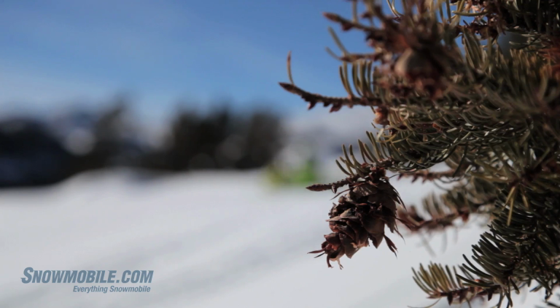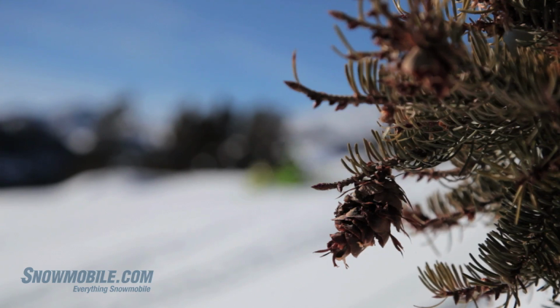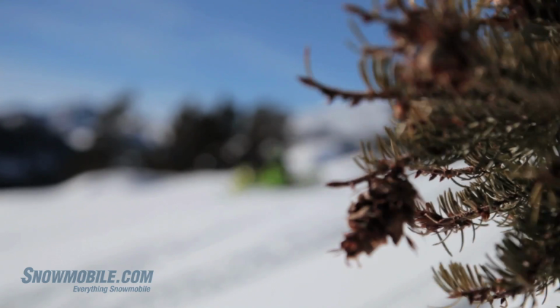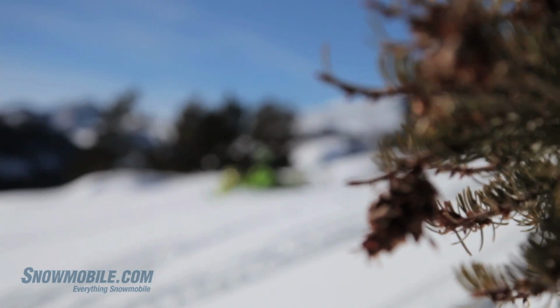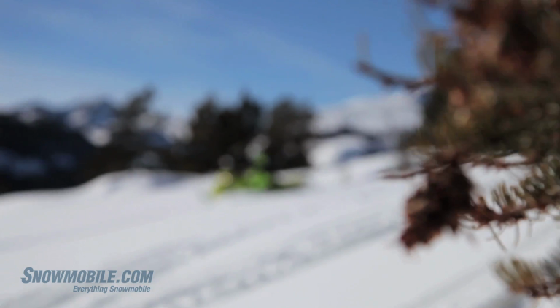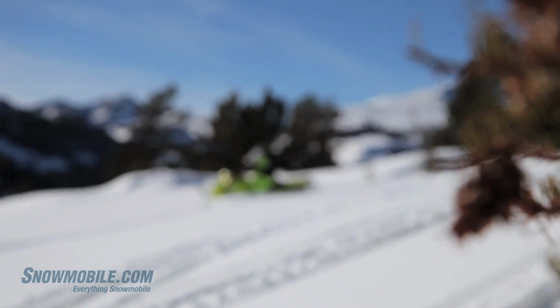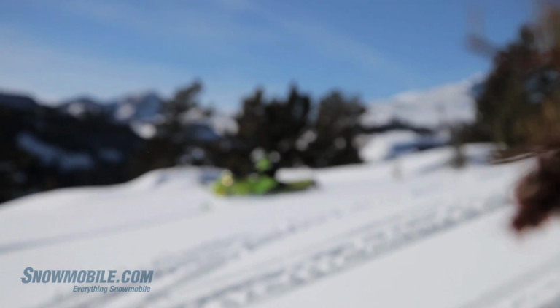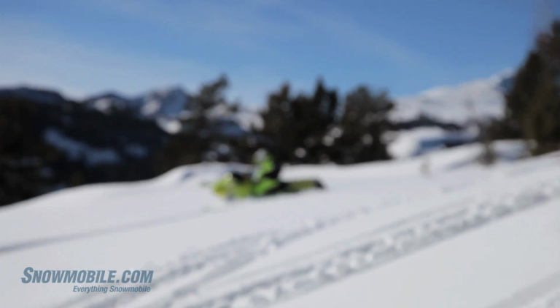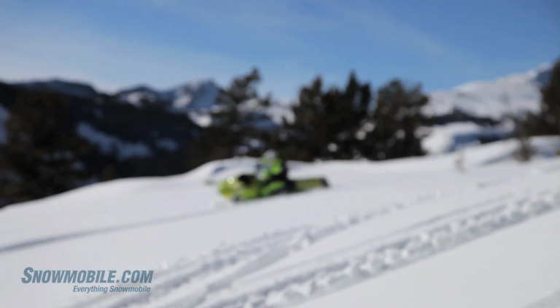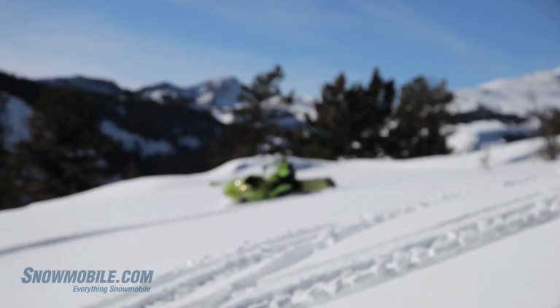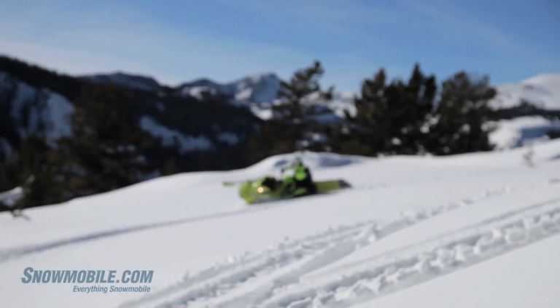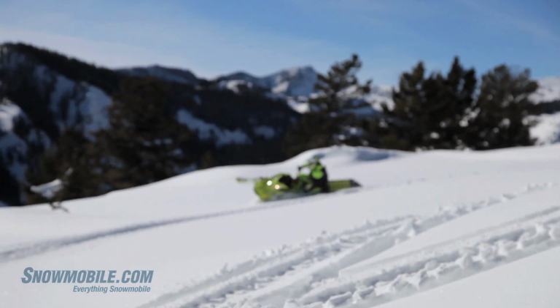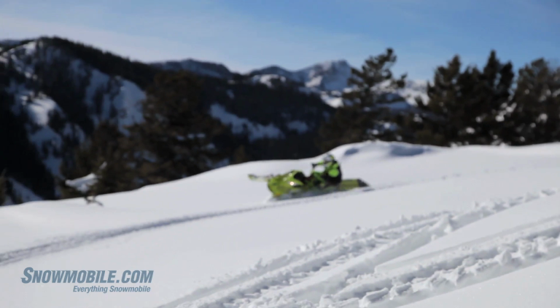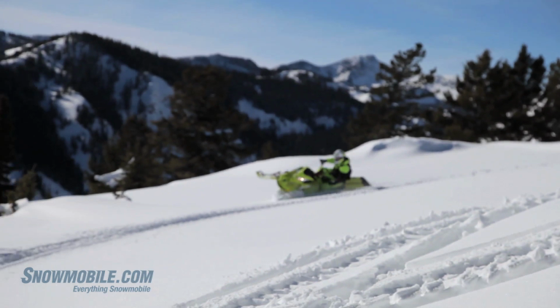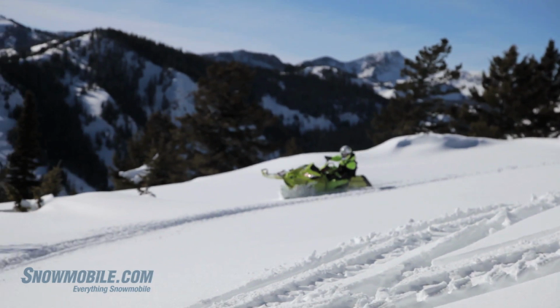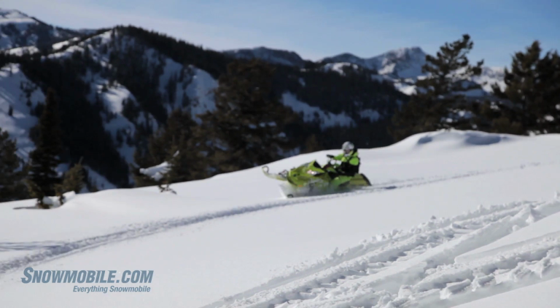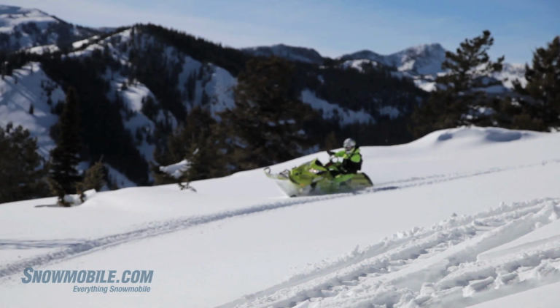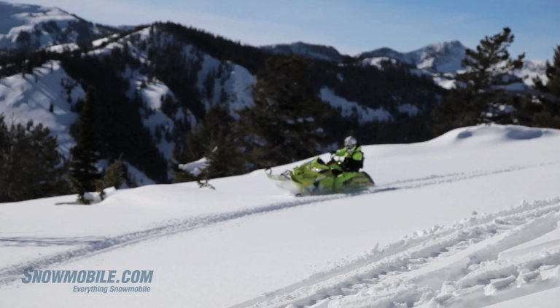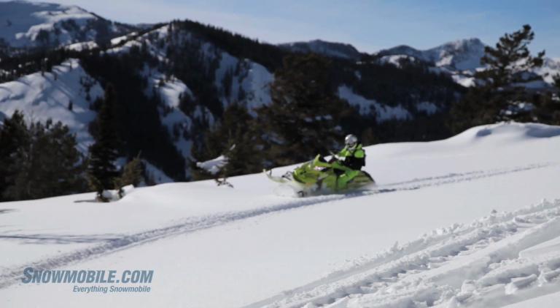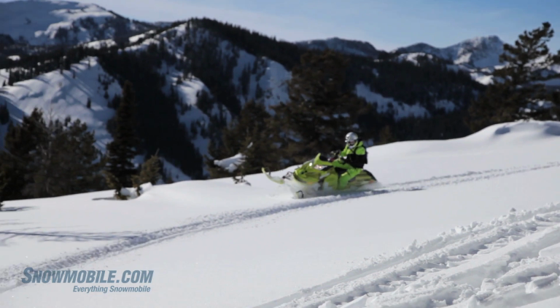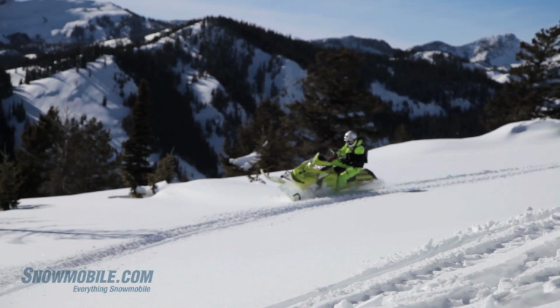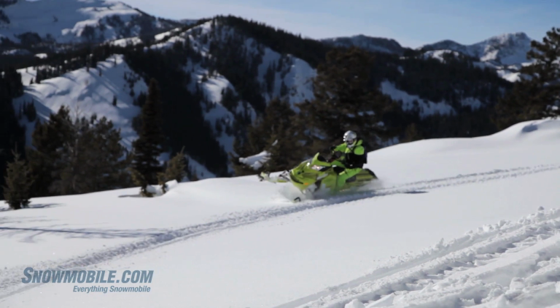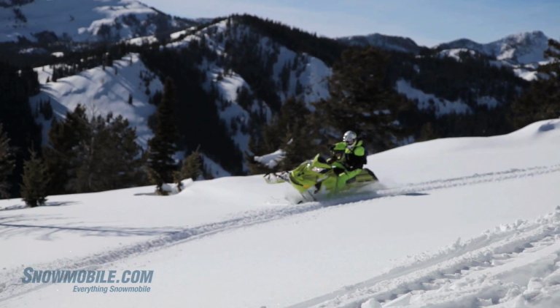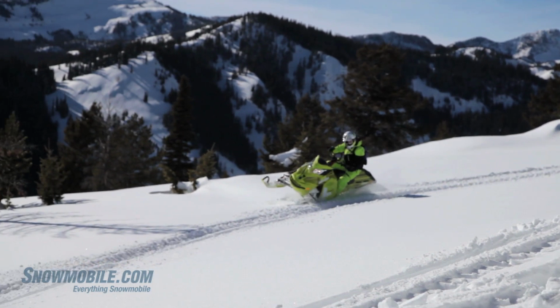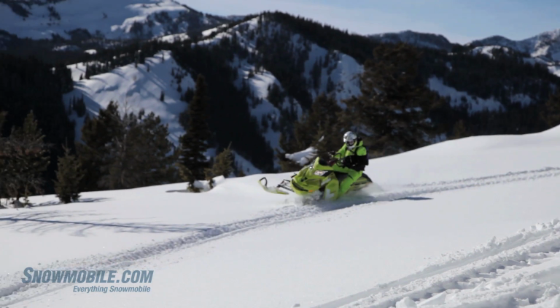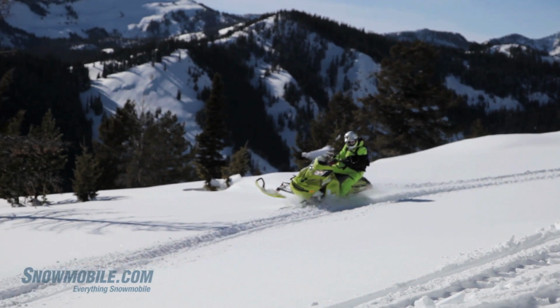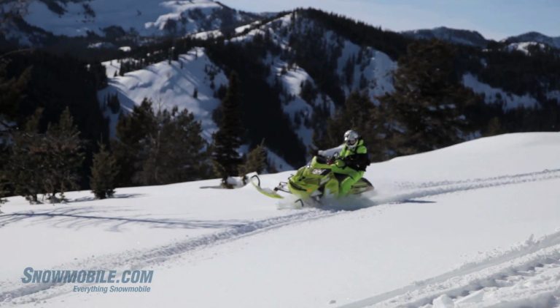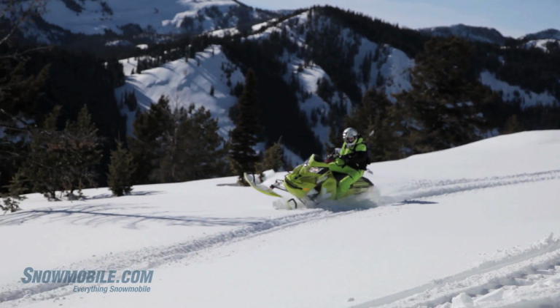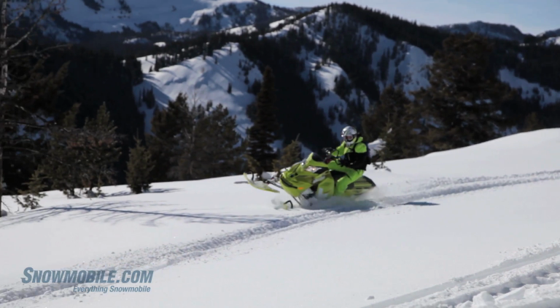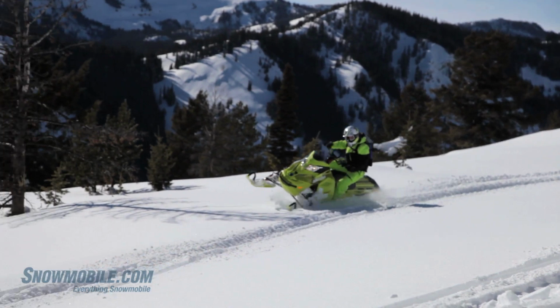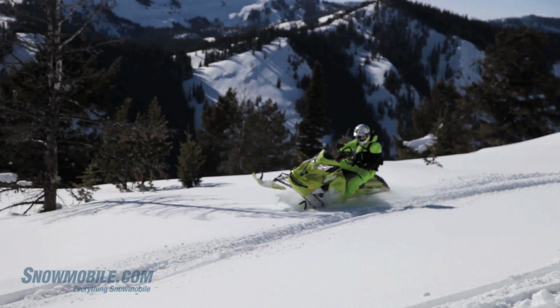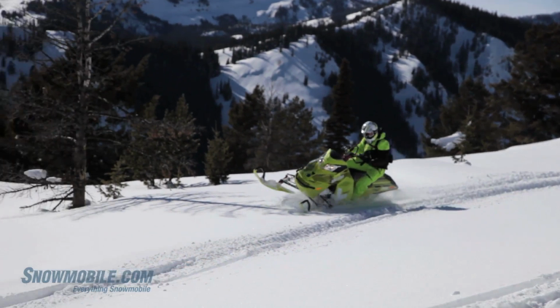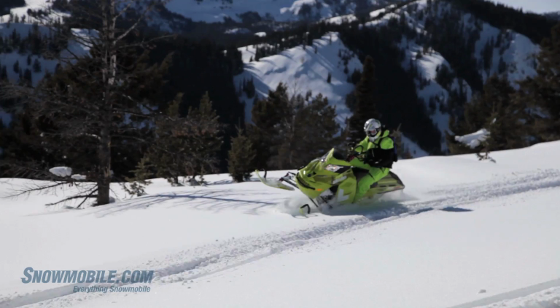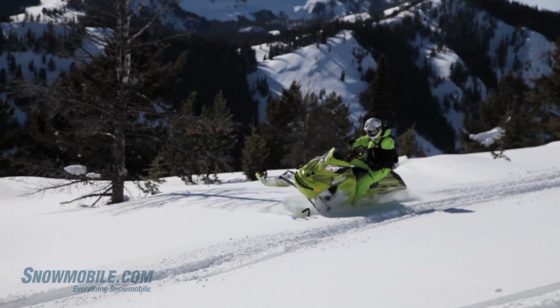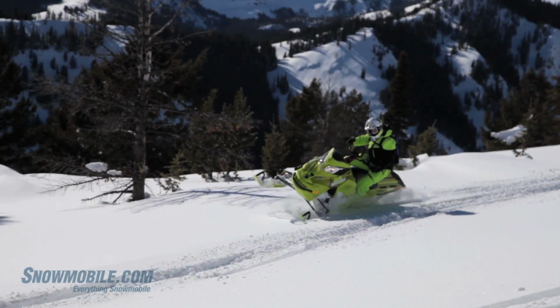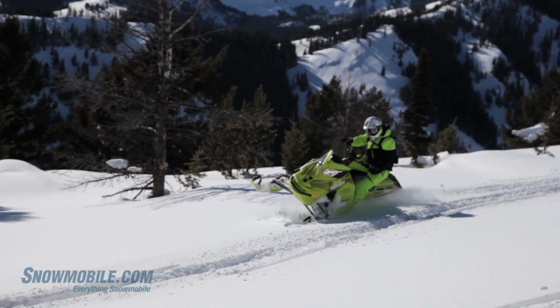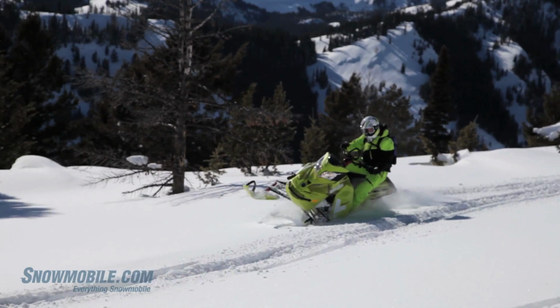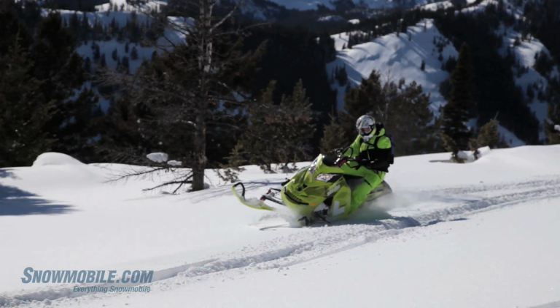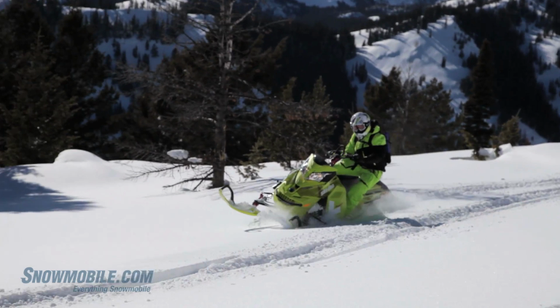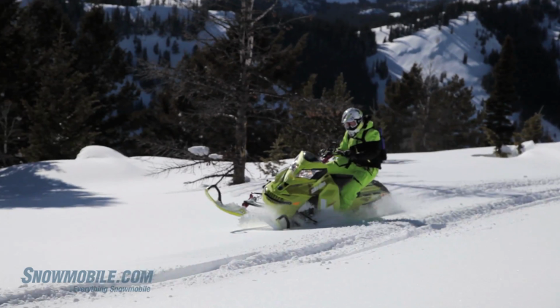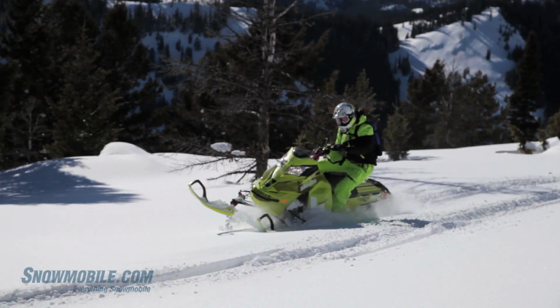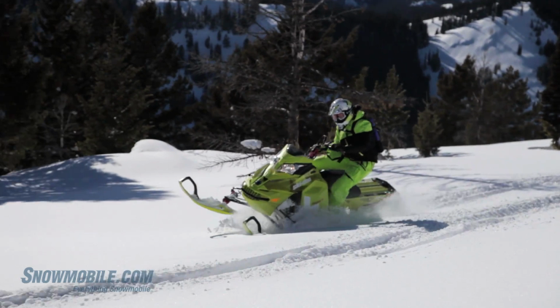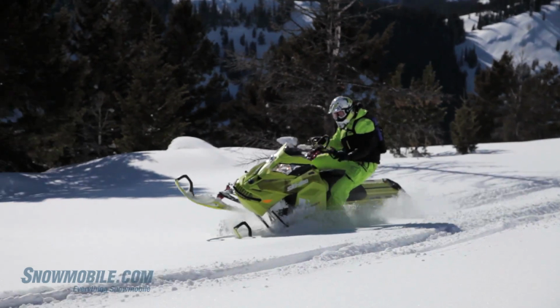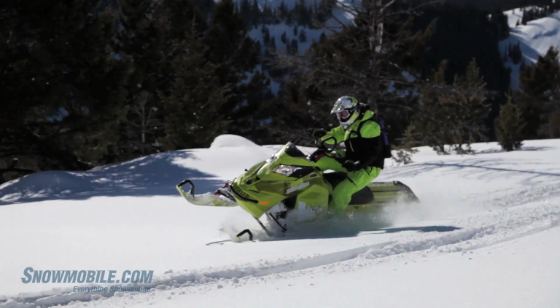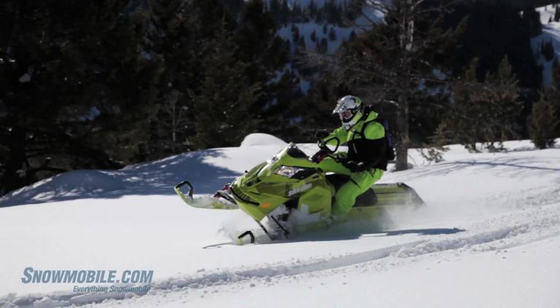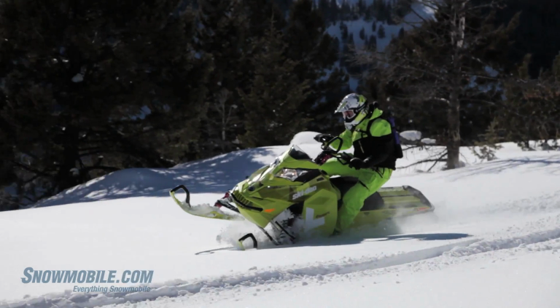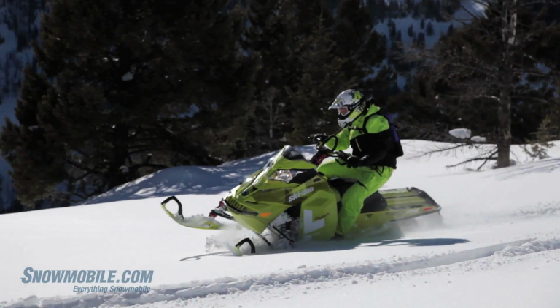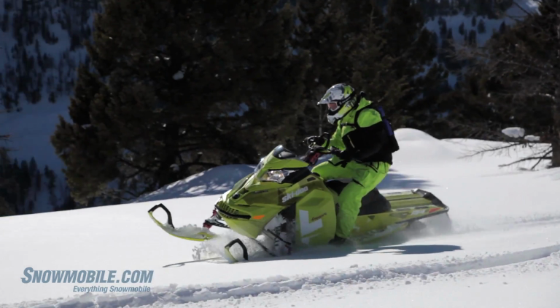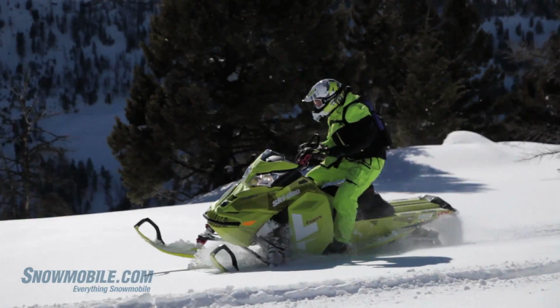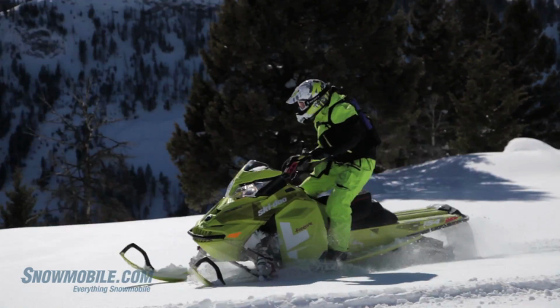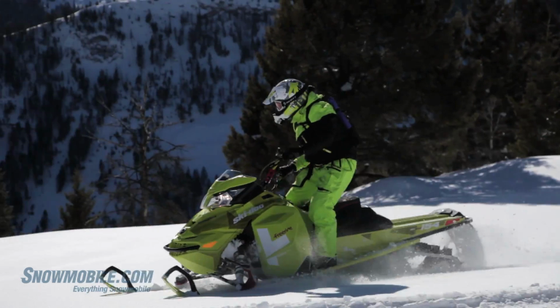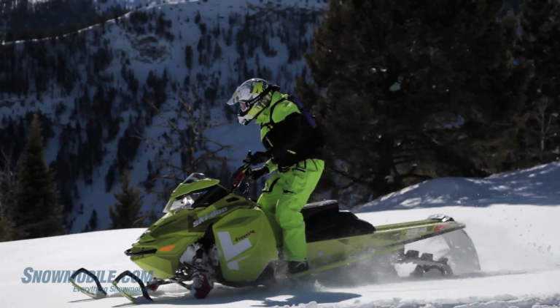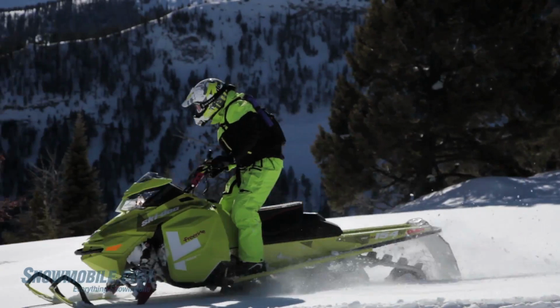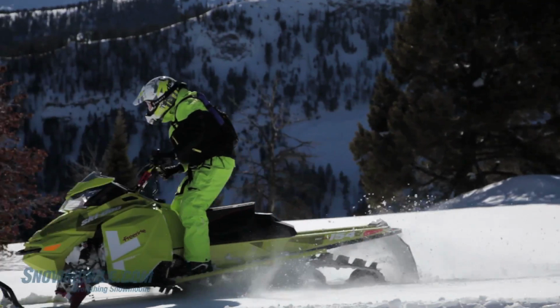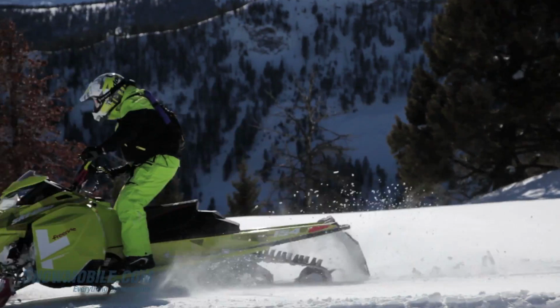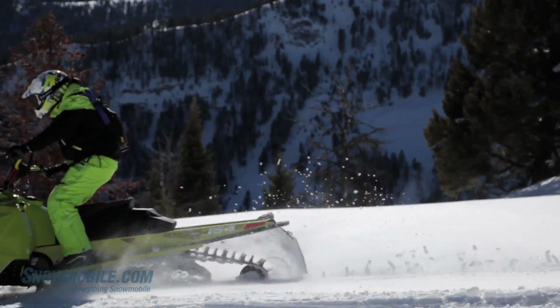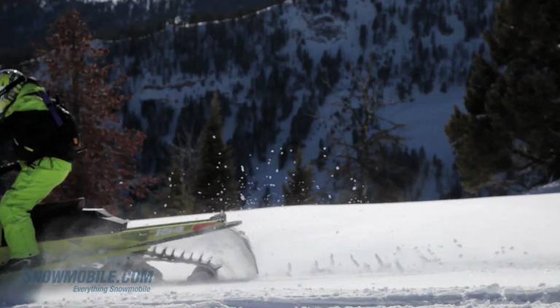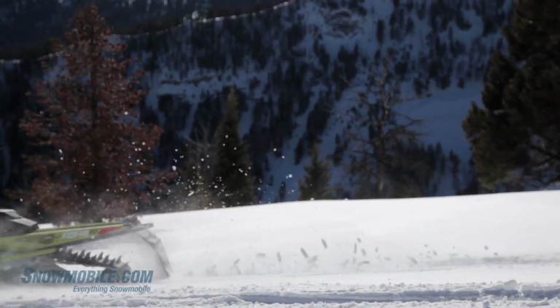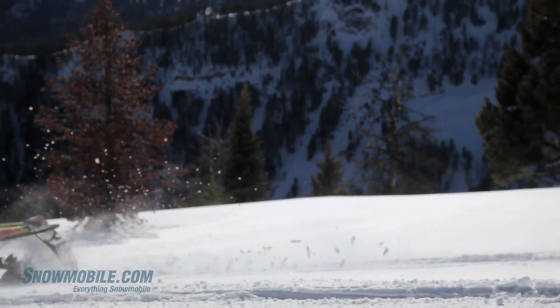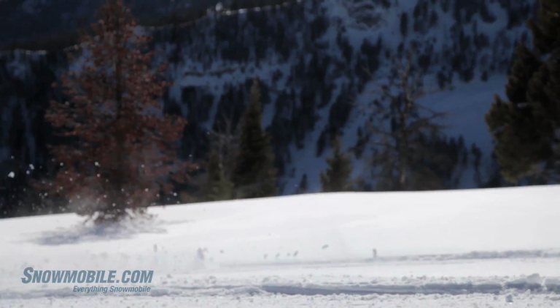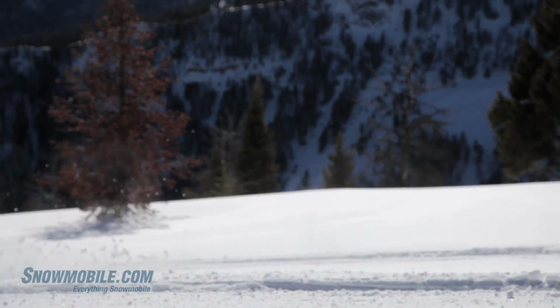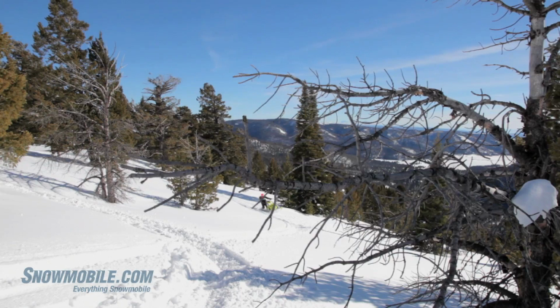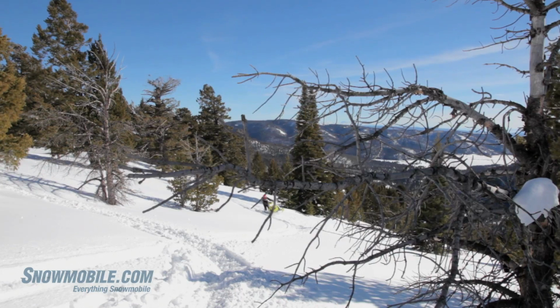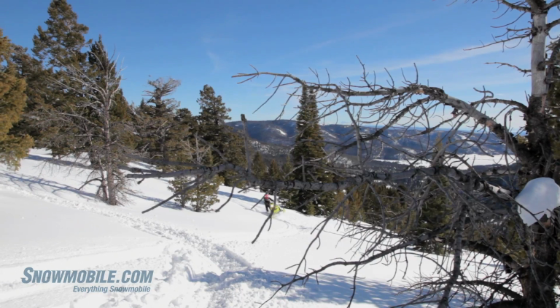However, this snowmobile is as sweet and as flickable as its sibling, the XM Summit X.